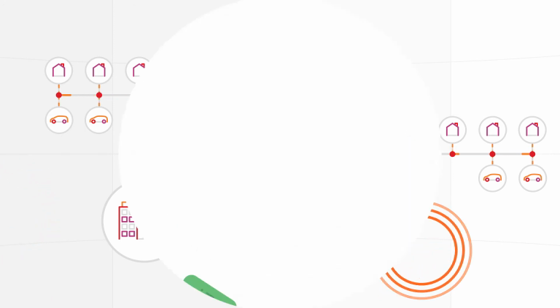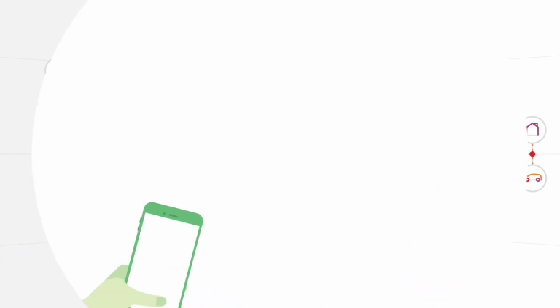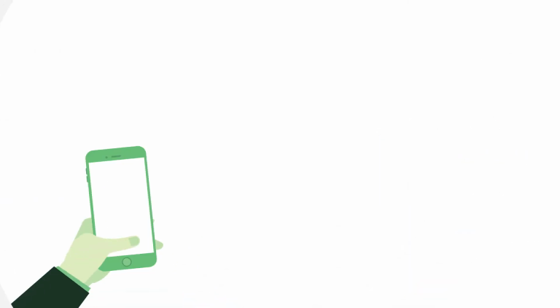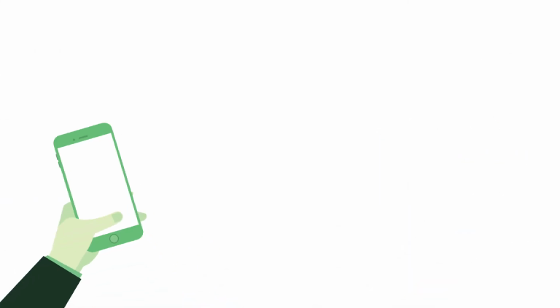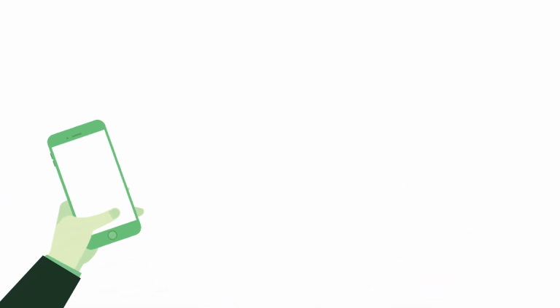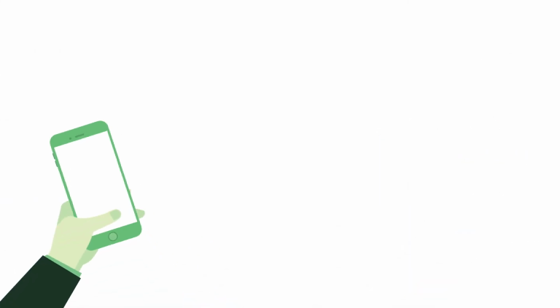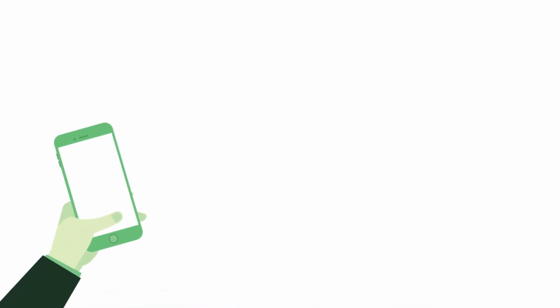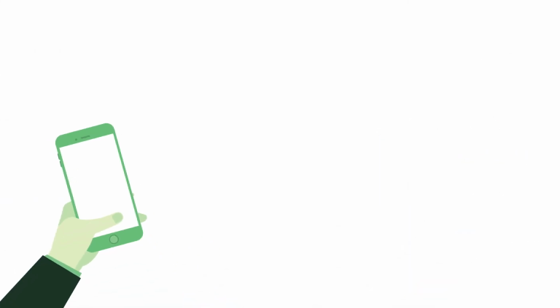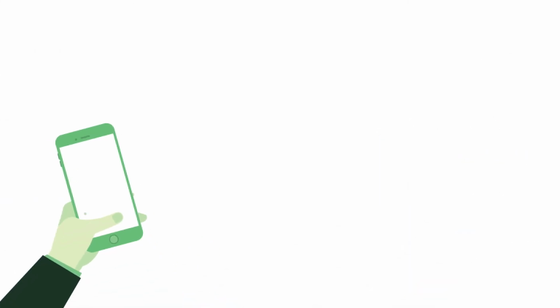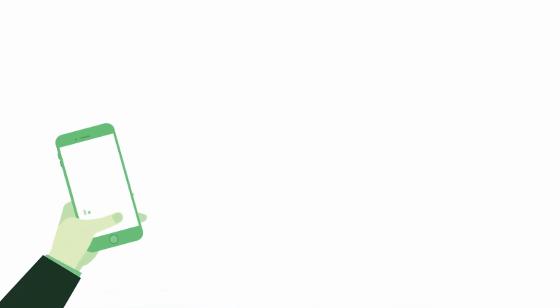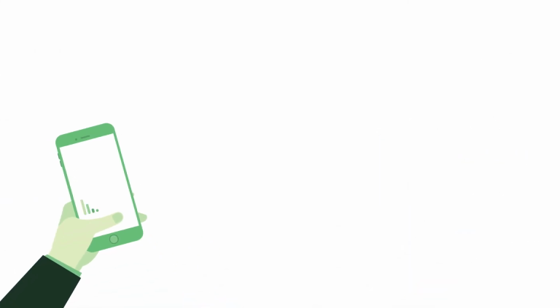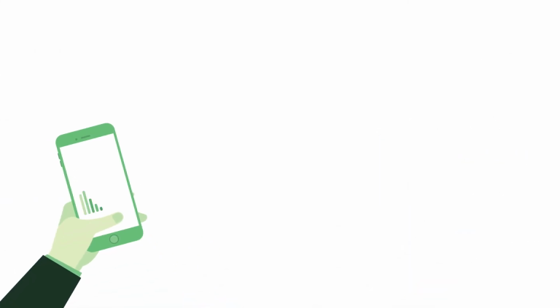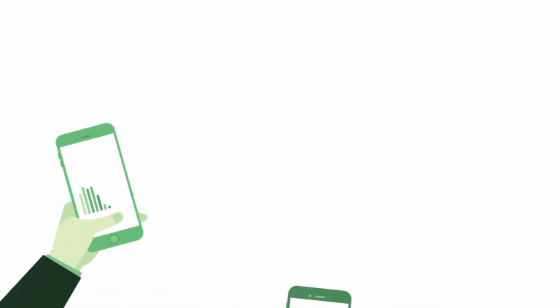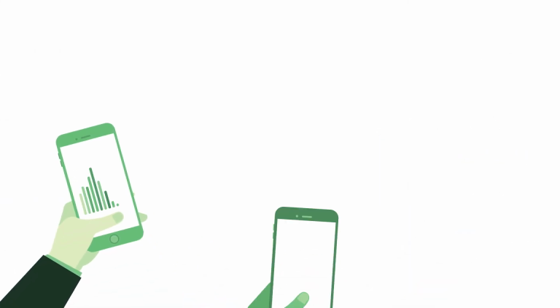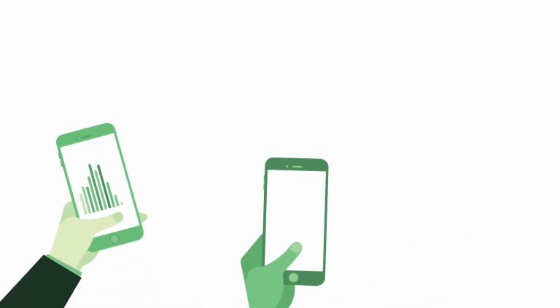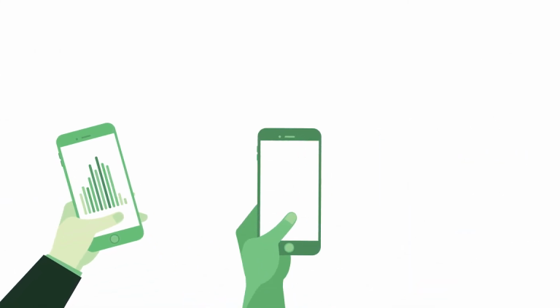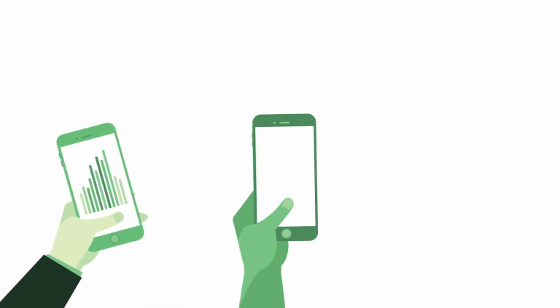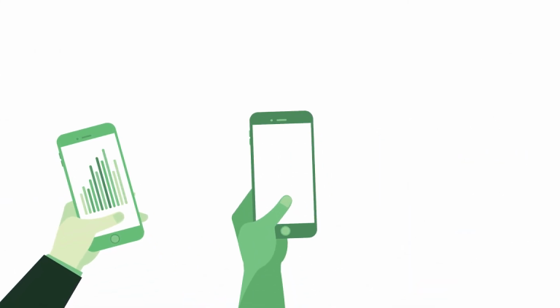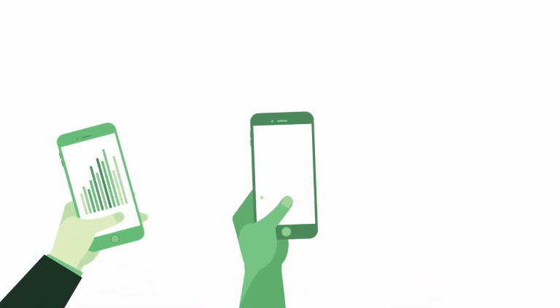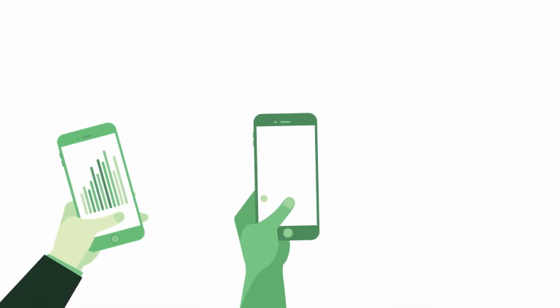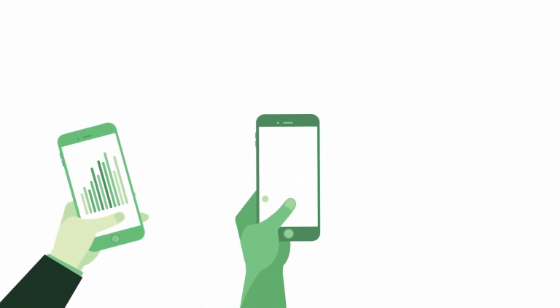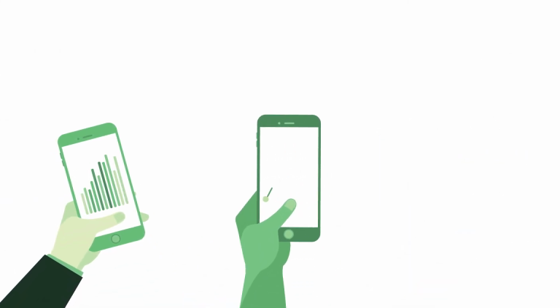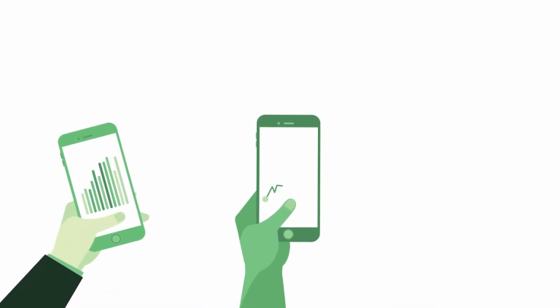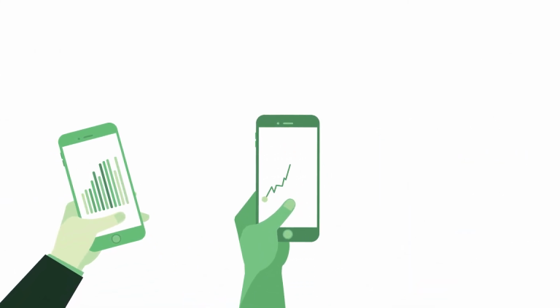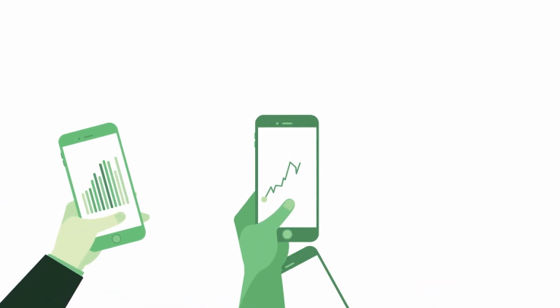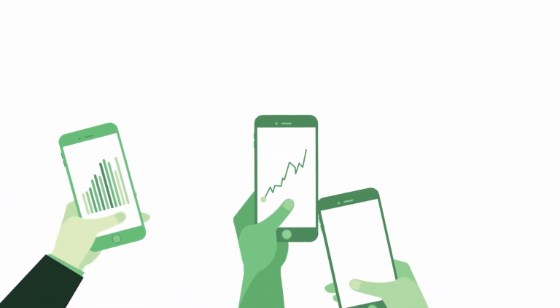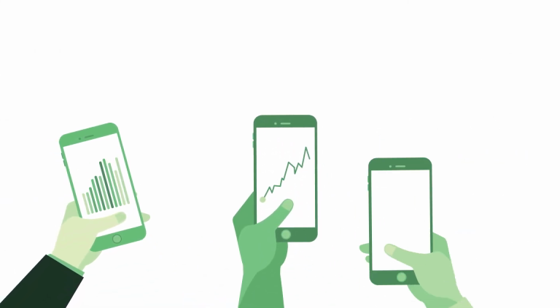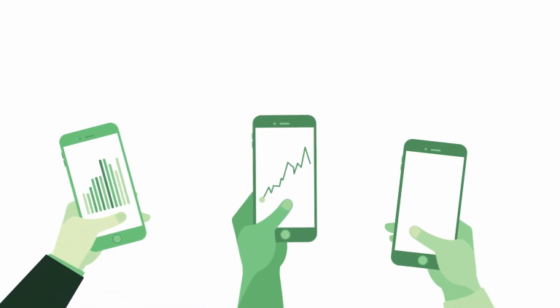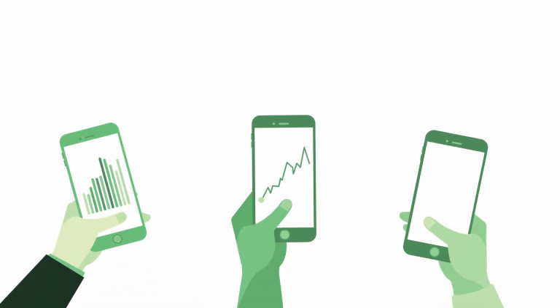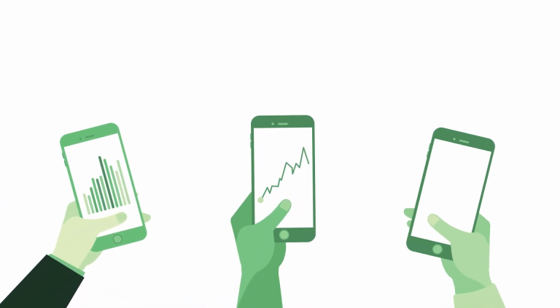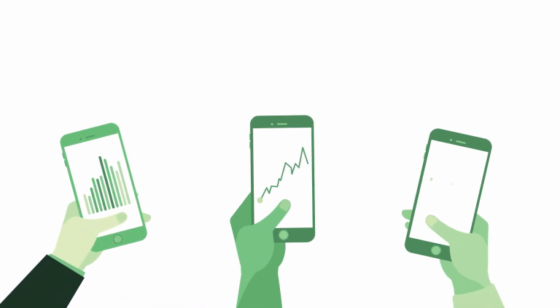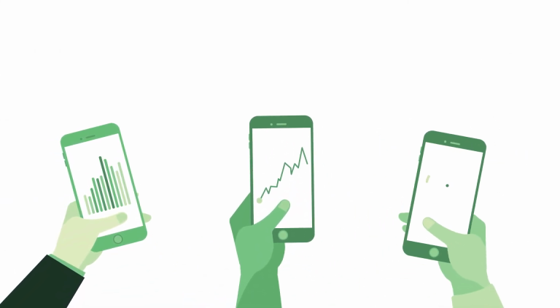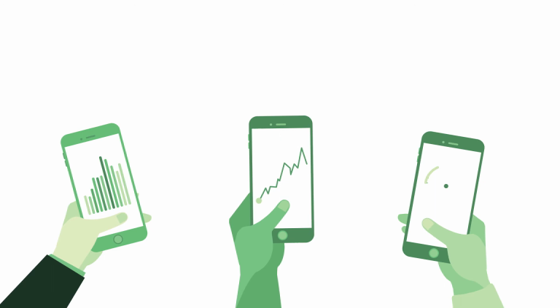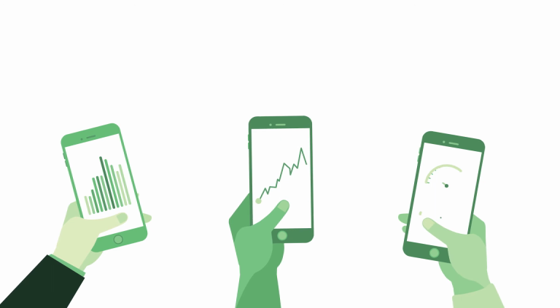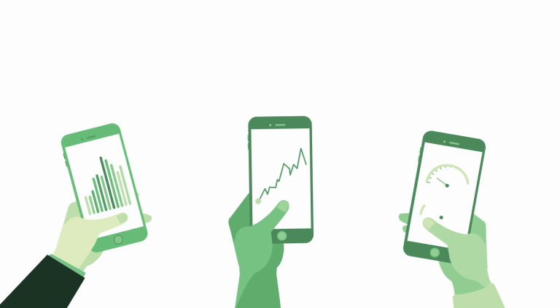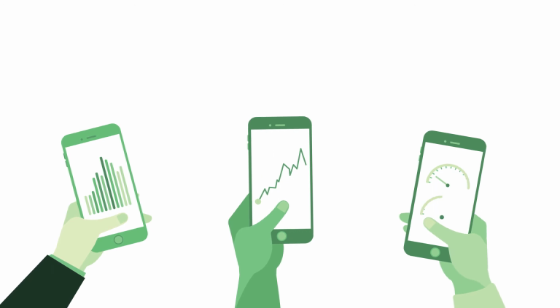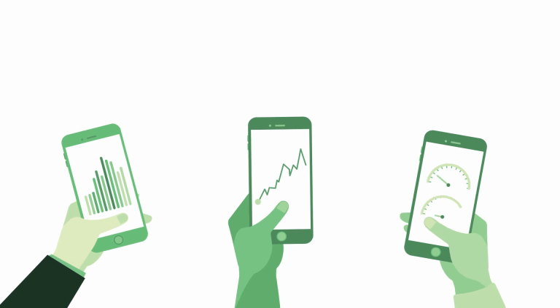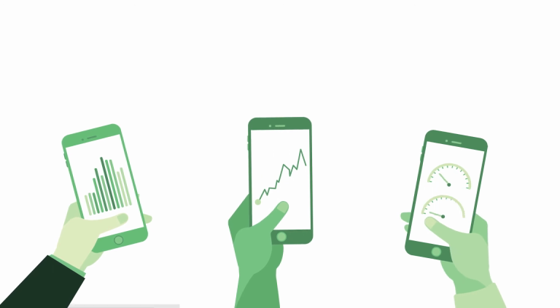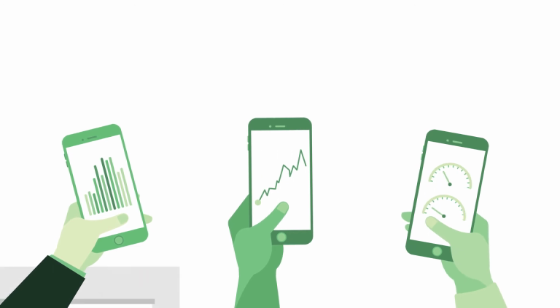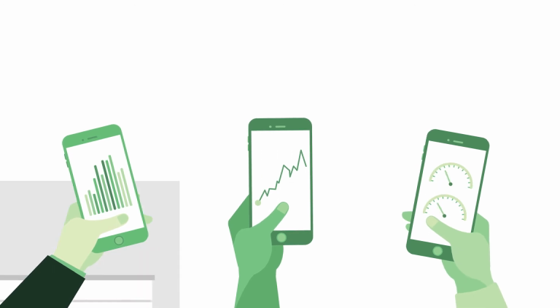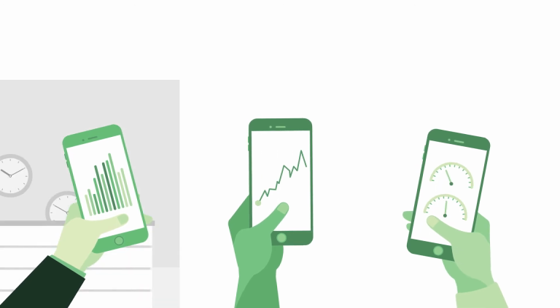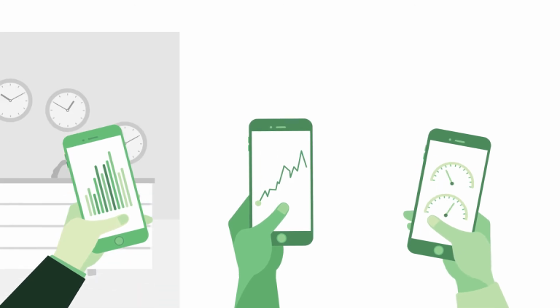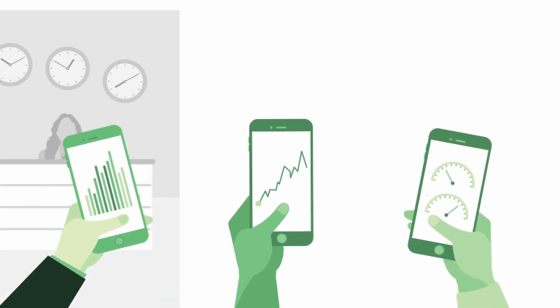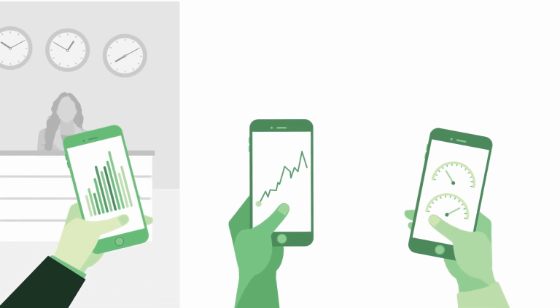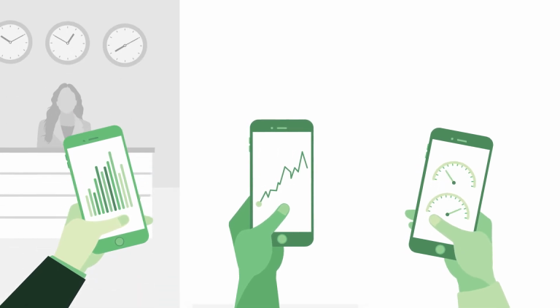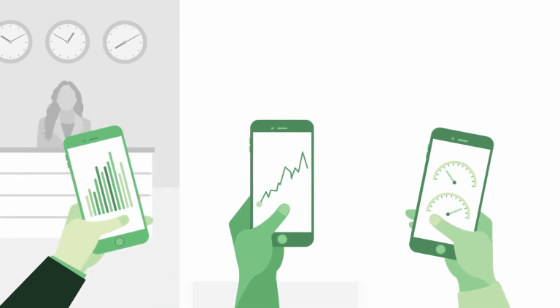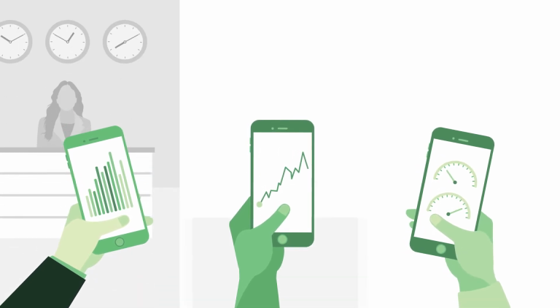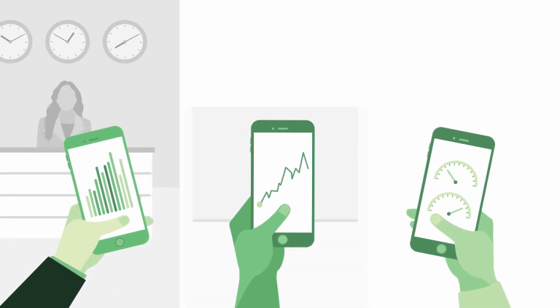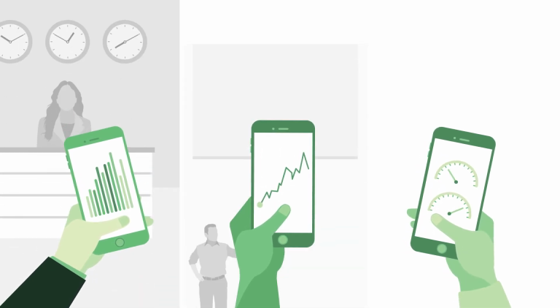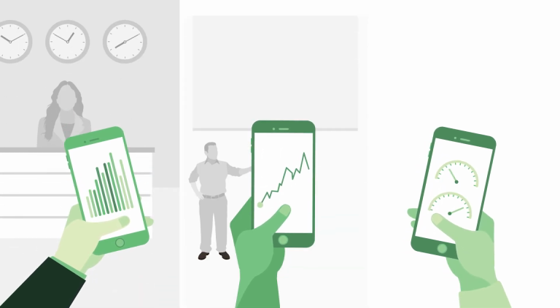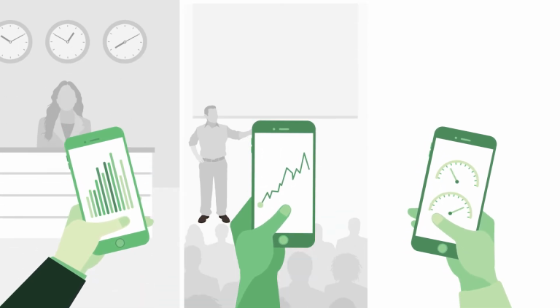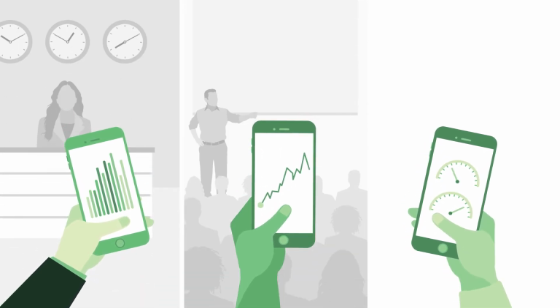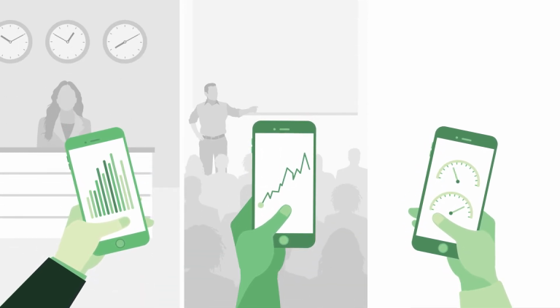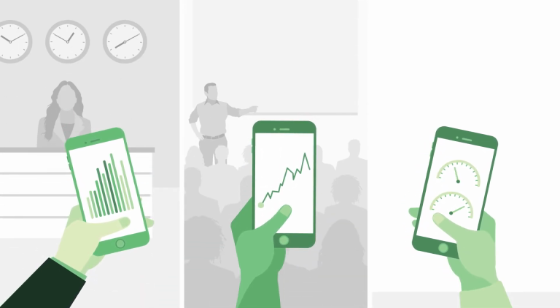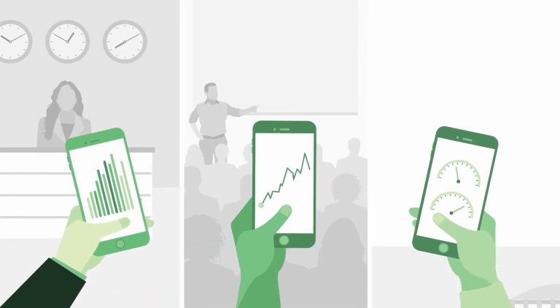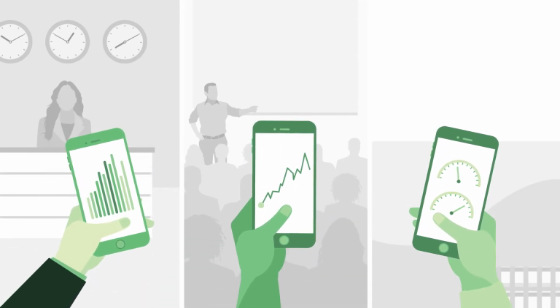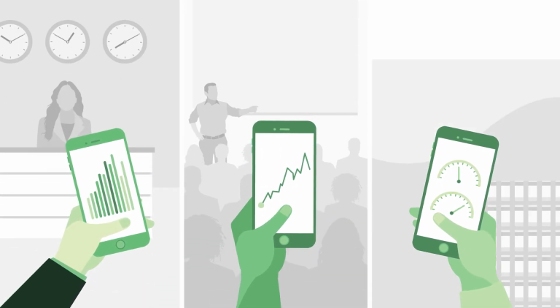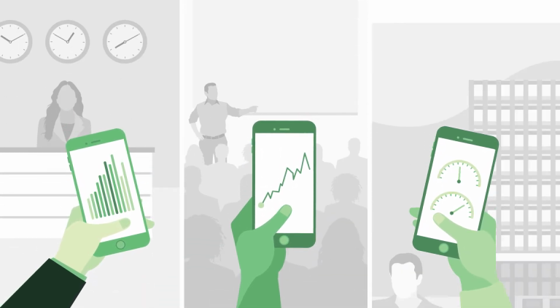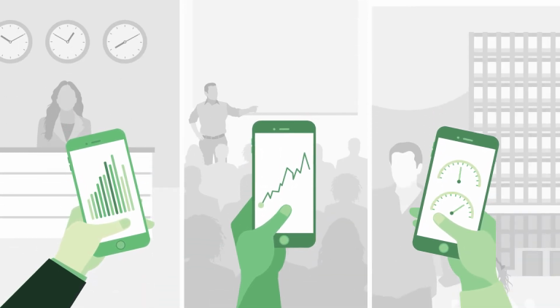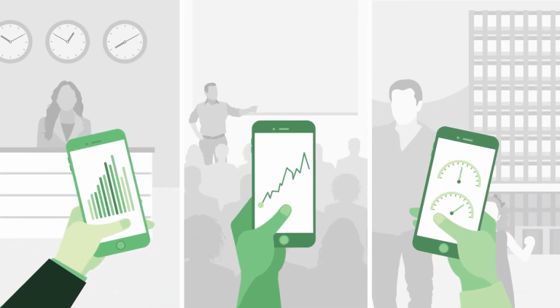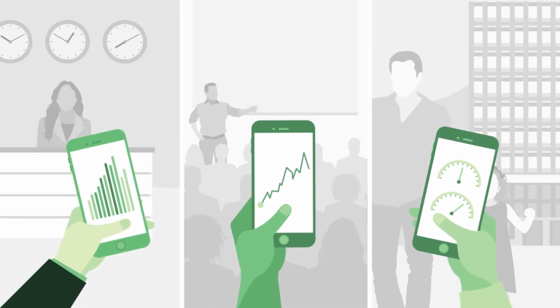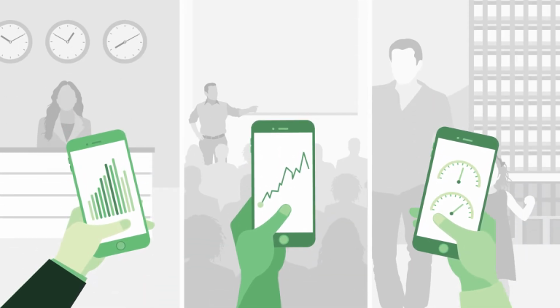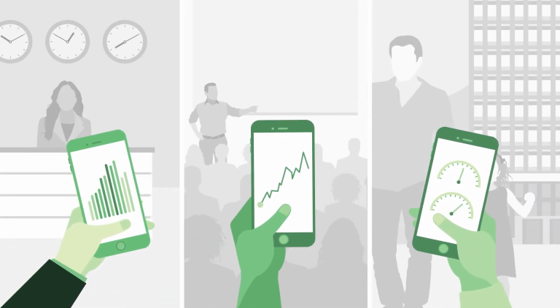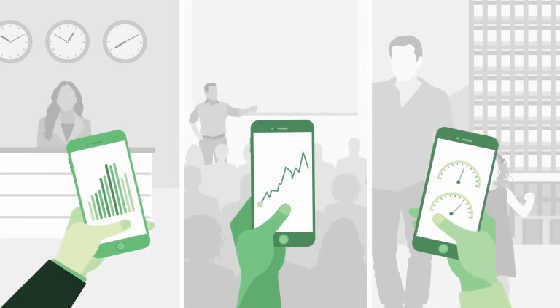The apps that will provide the data from the substations can be developed by anyone – businesses, academics or communities themselves.